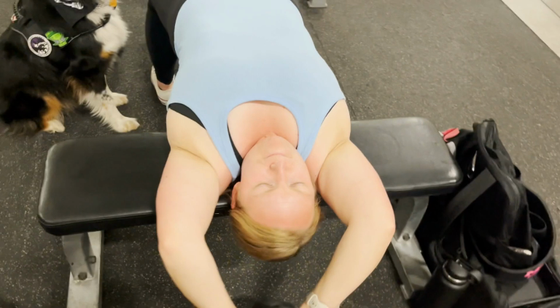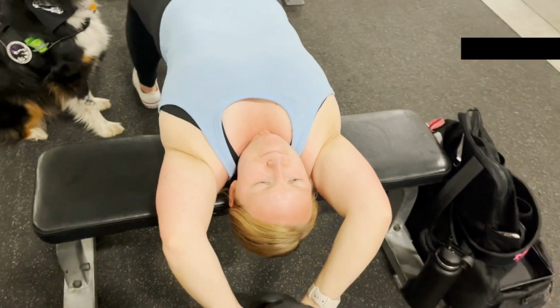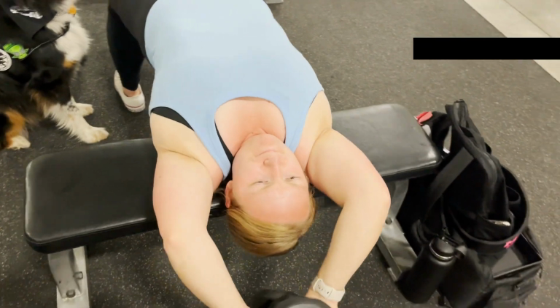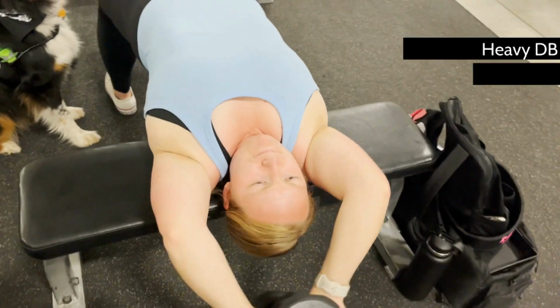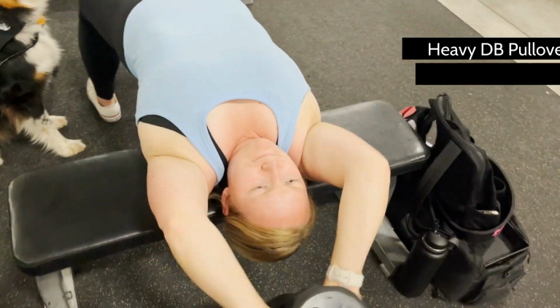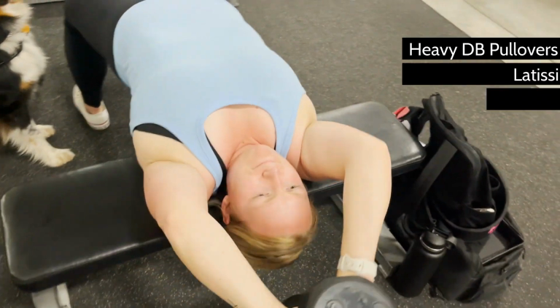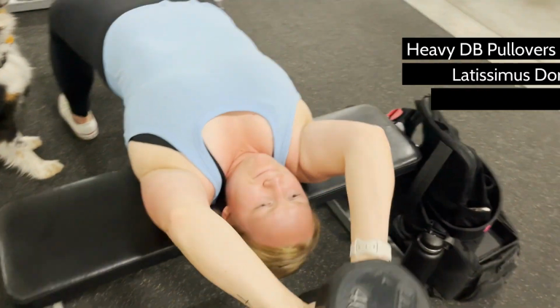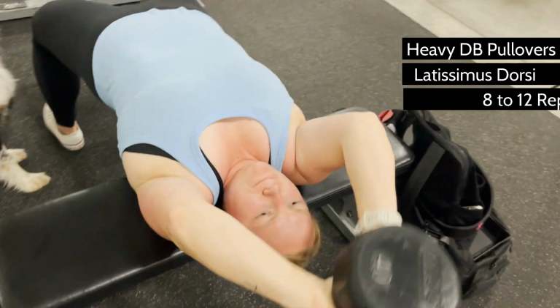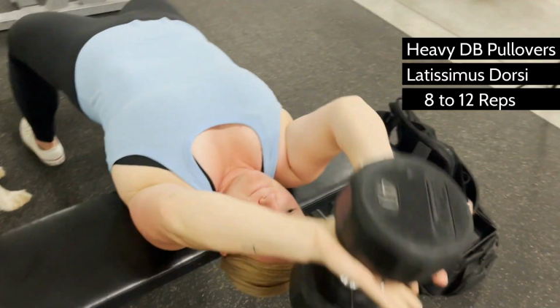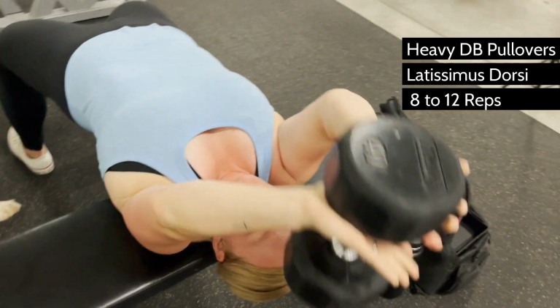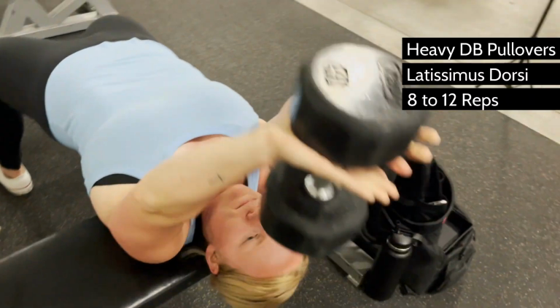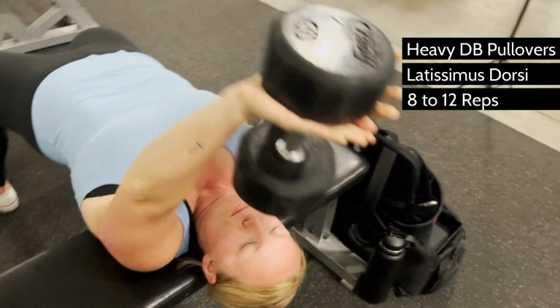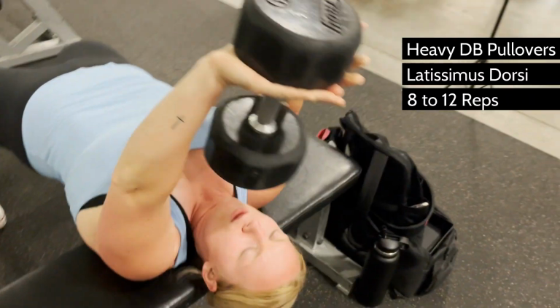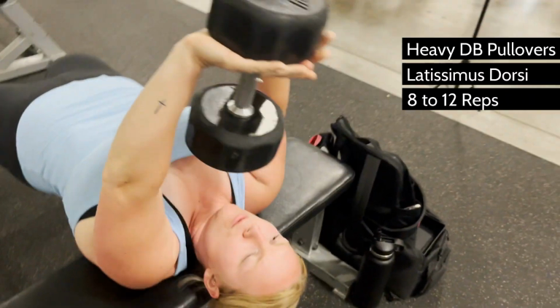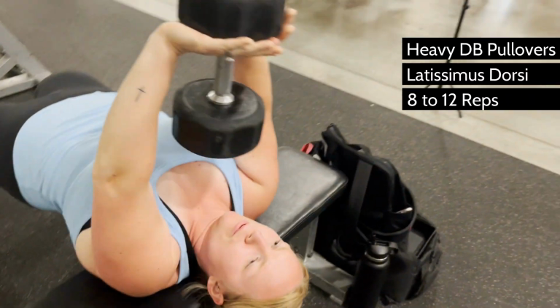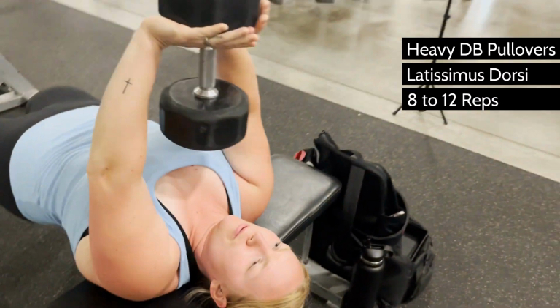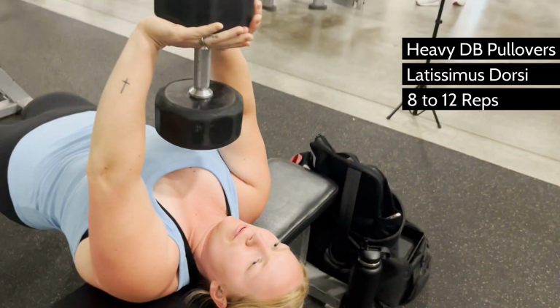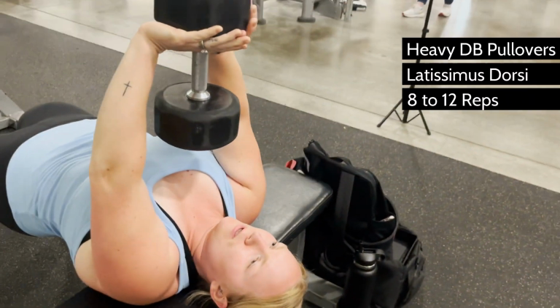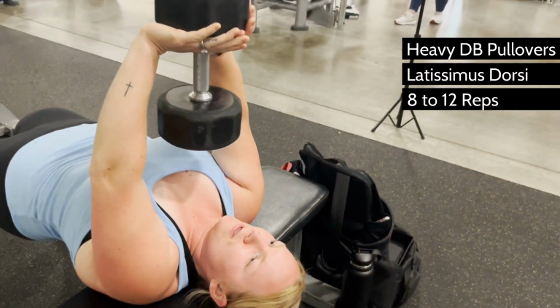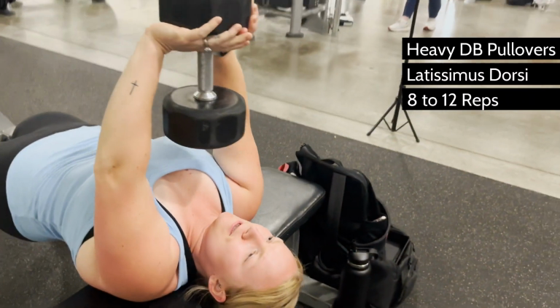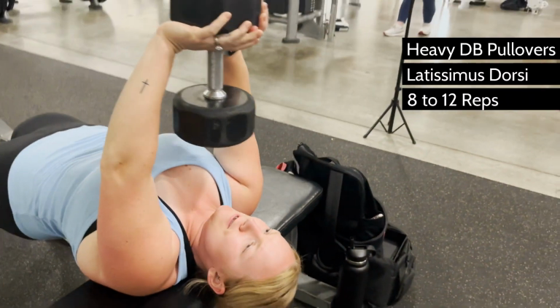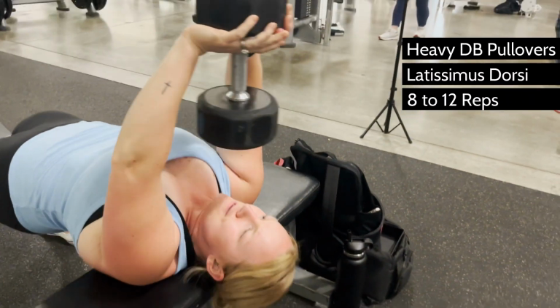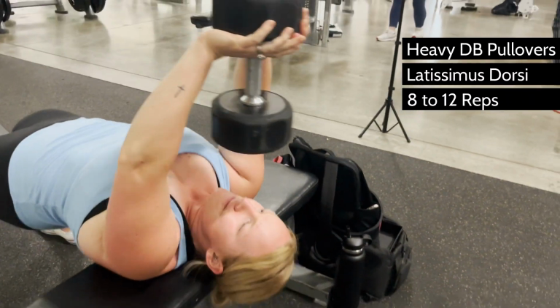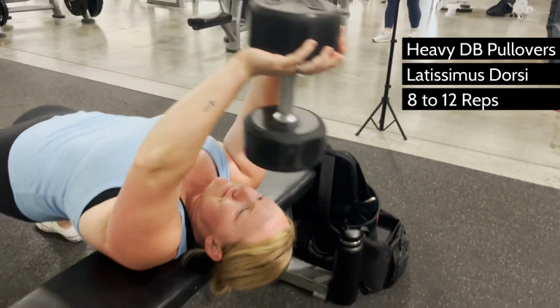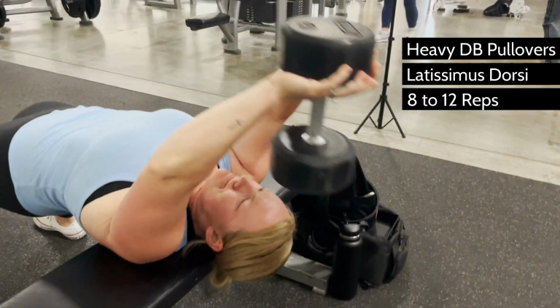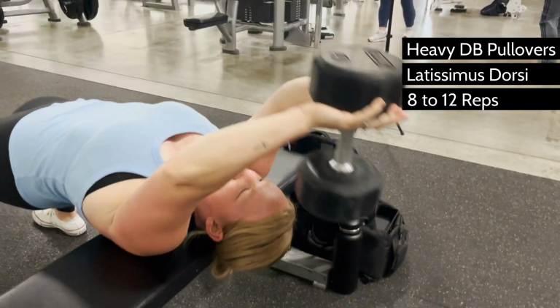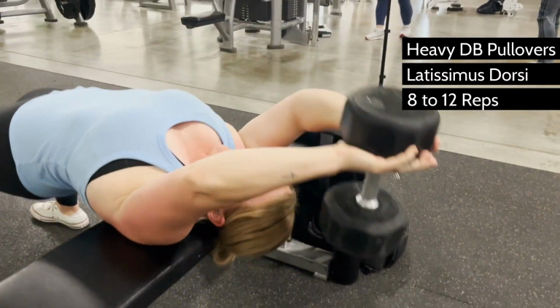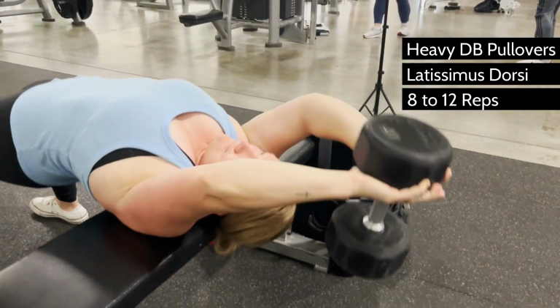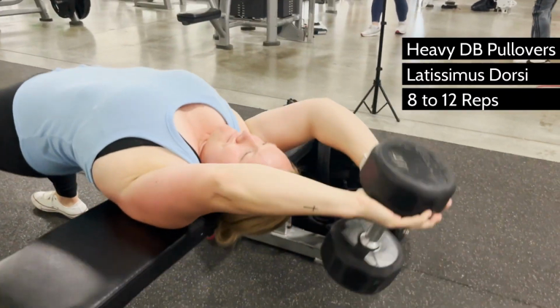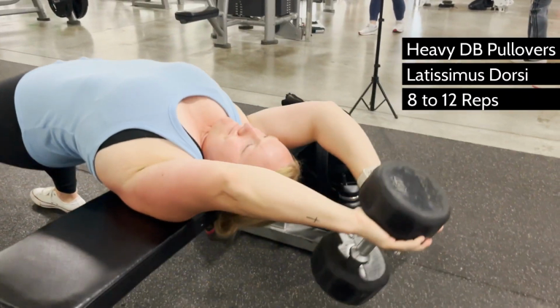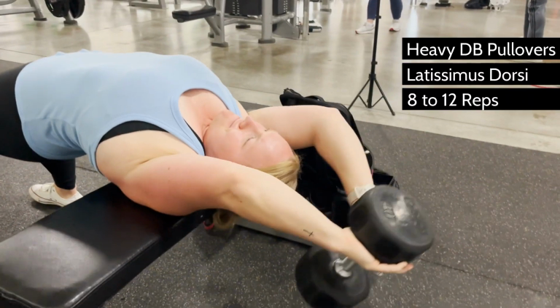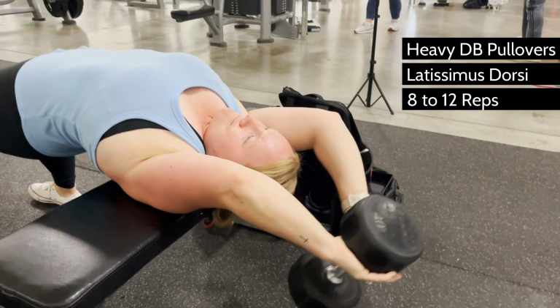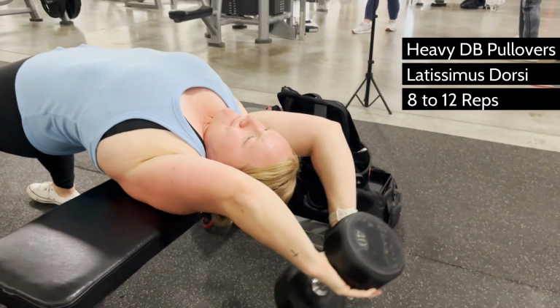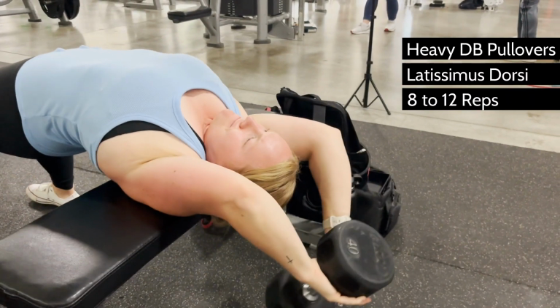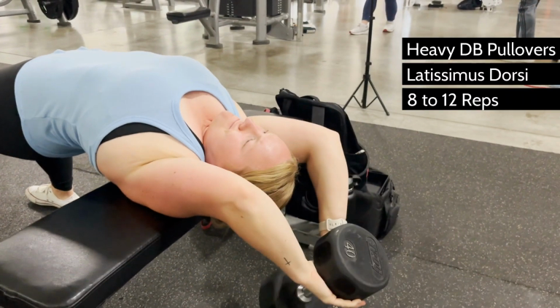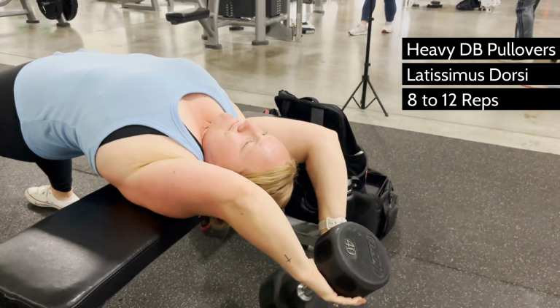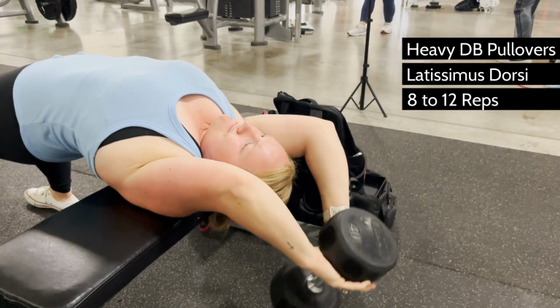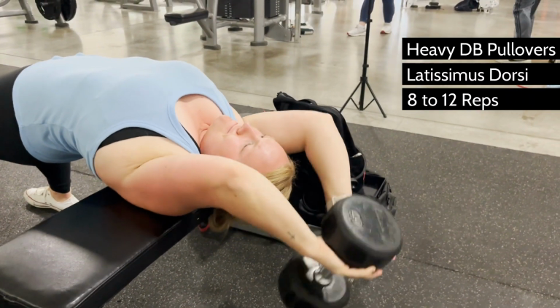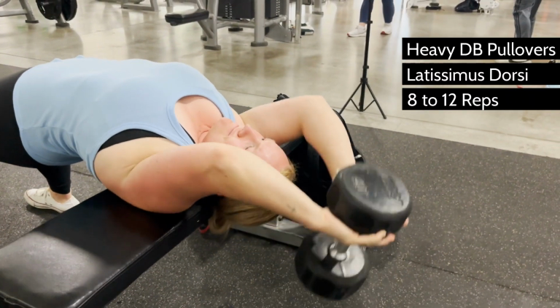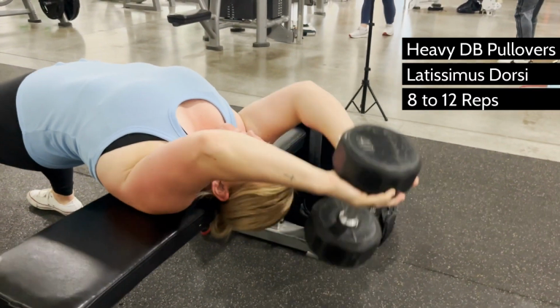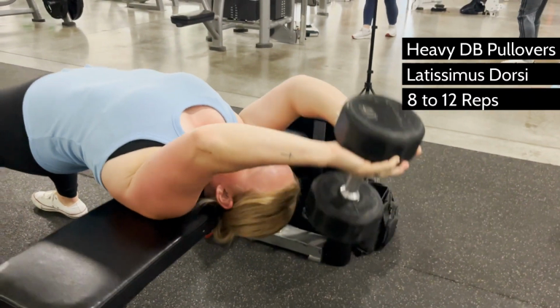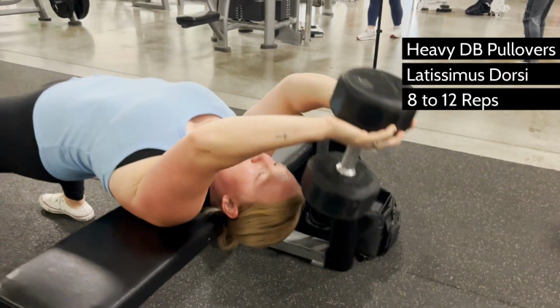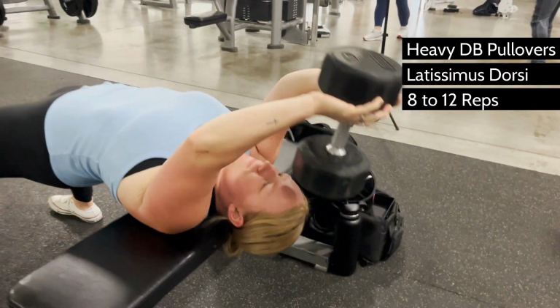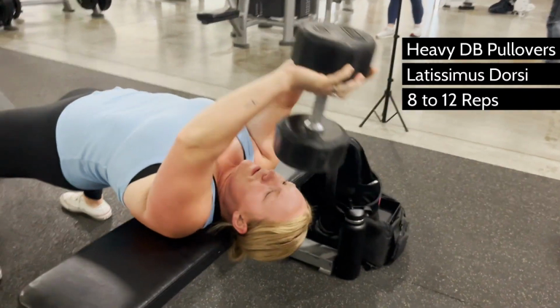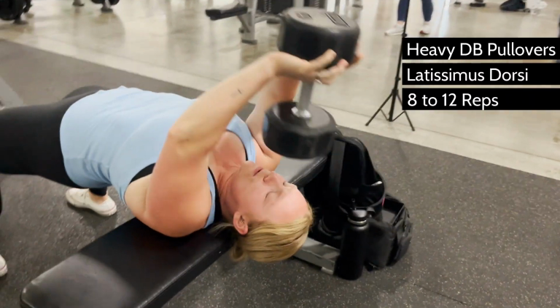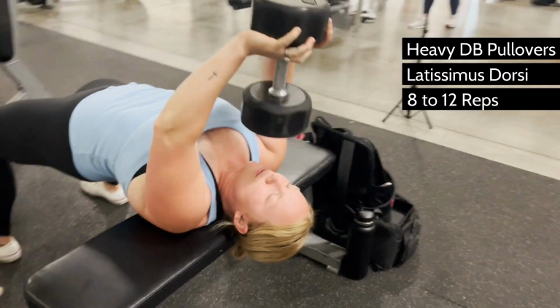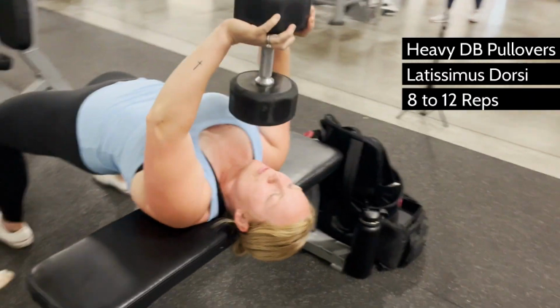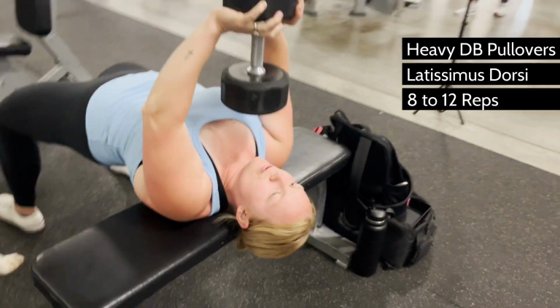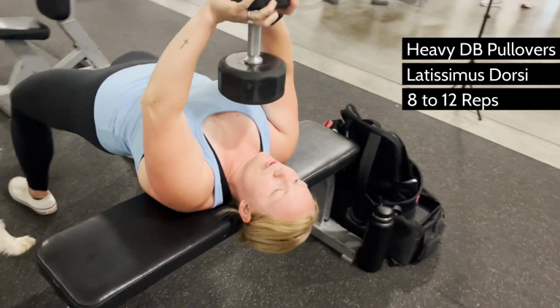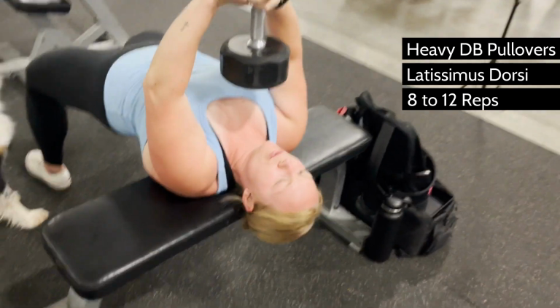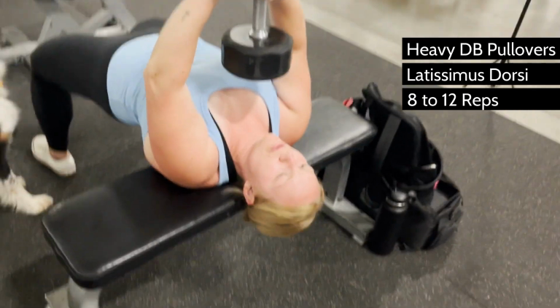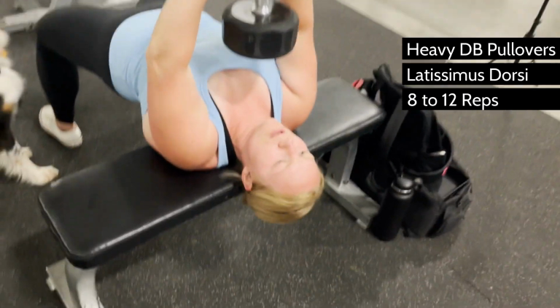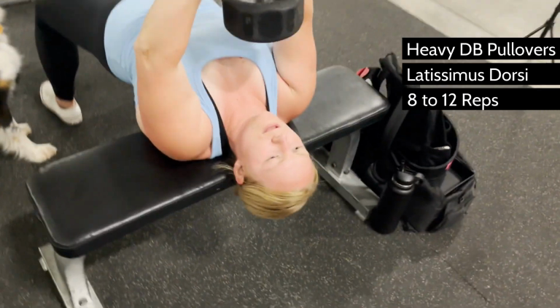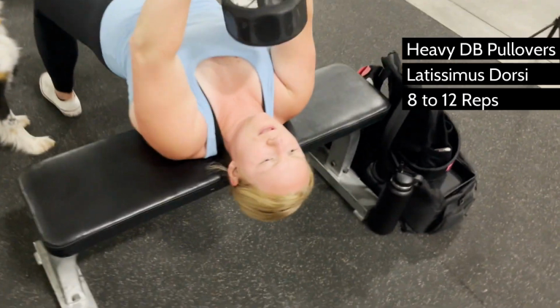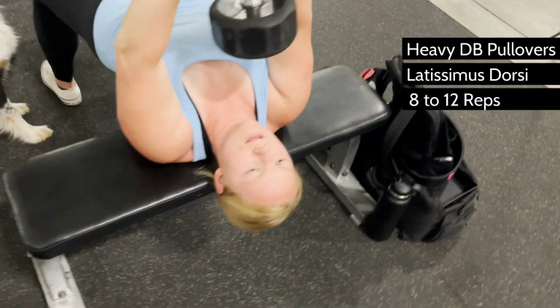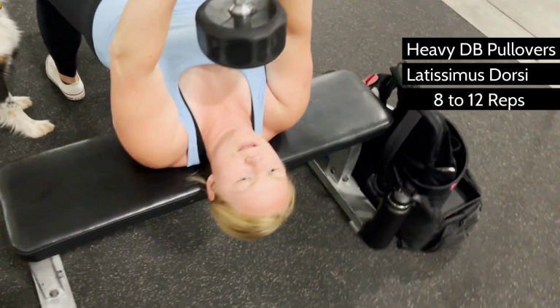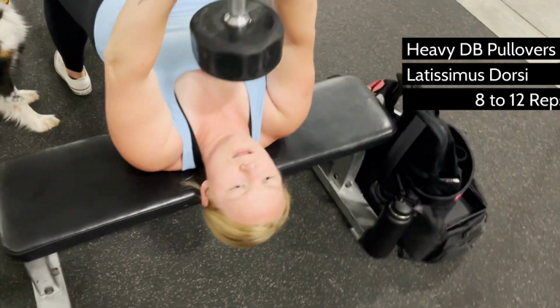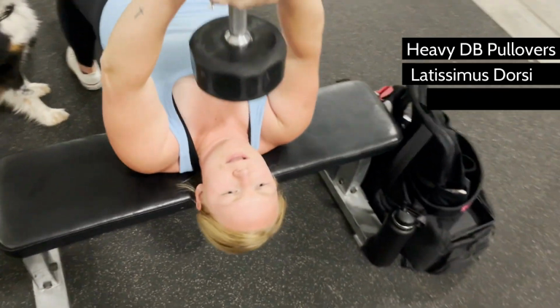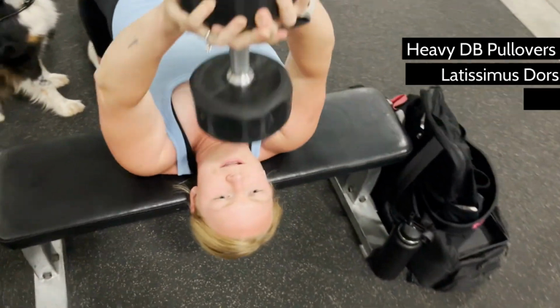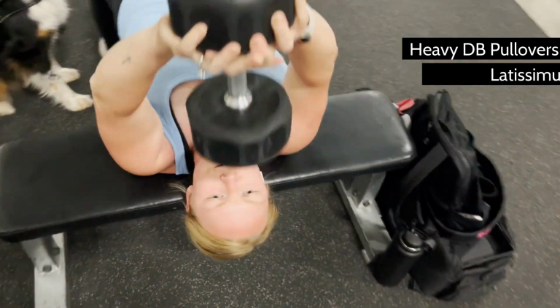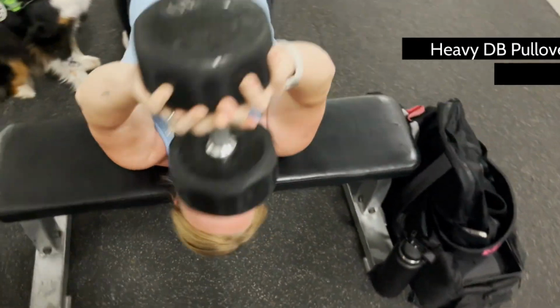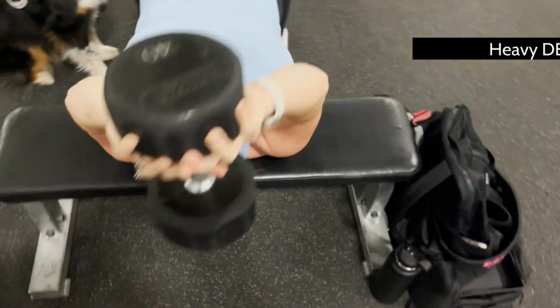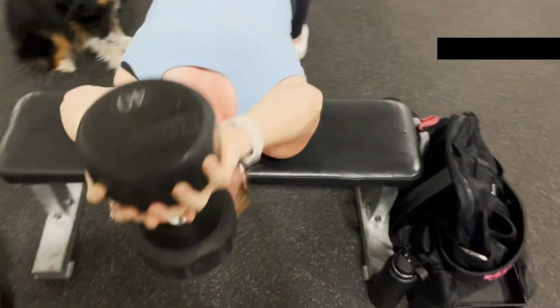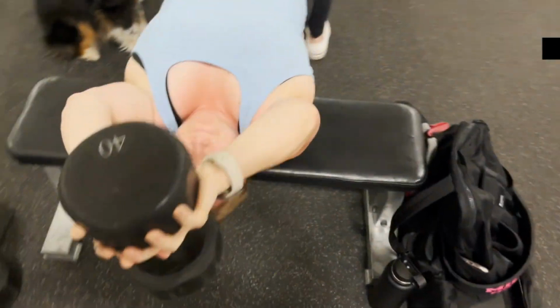What's up, babe? Trying to beef up your back? Colt and I are going to show you one of the most underrated compound lifts that will do the trick.